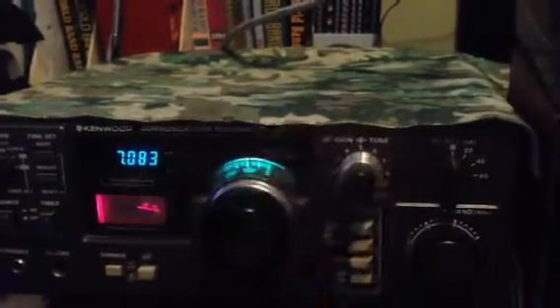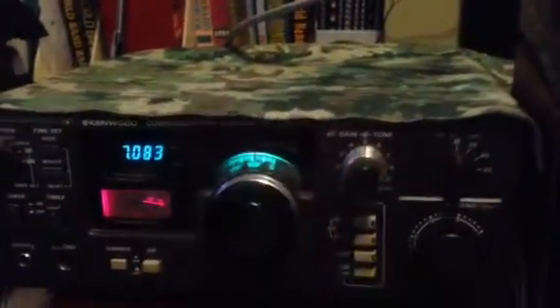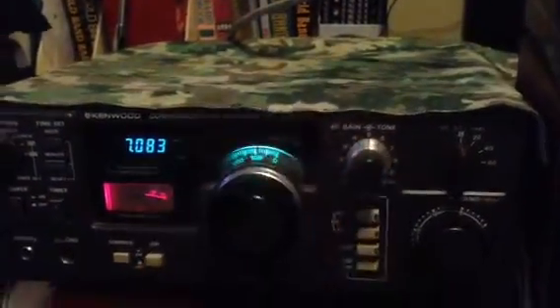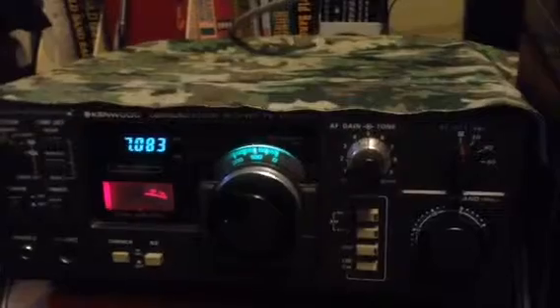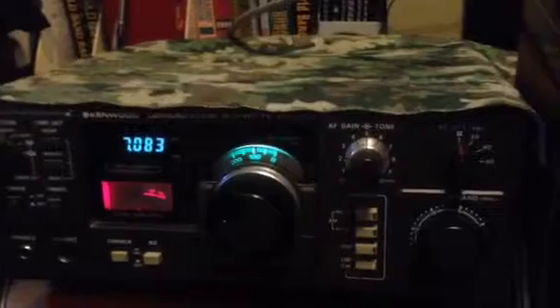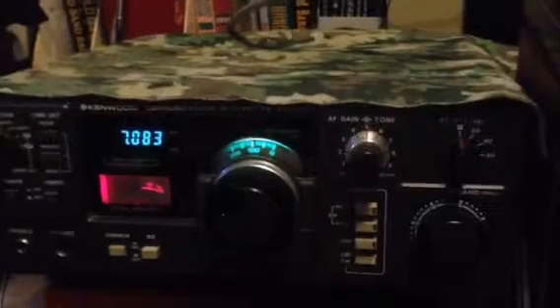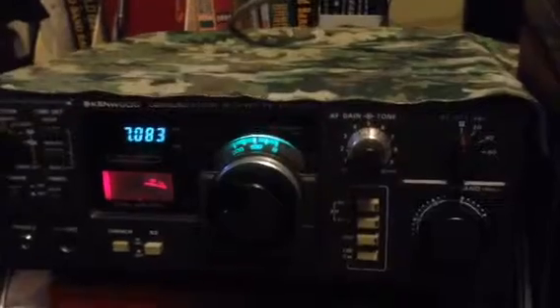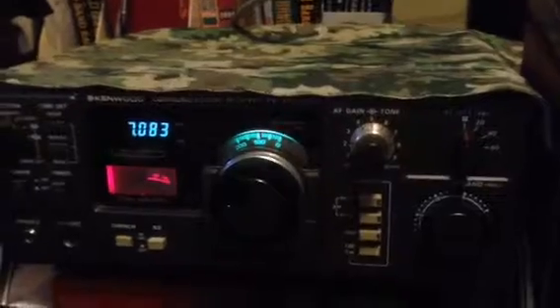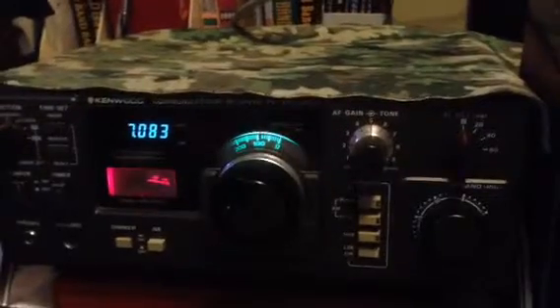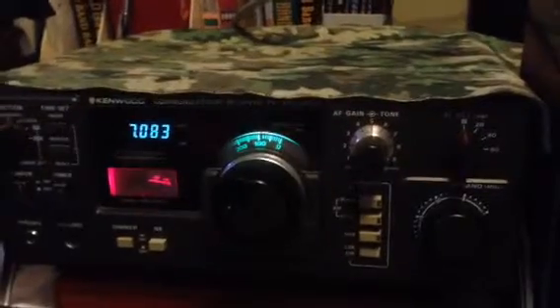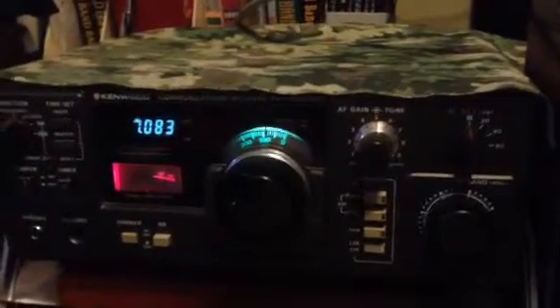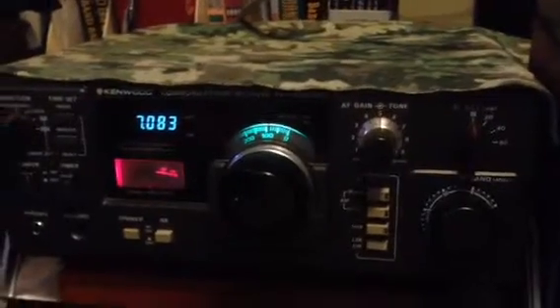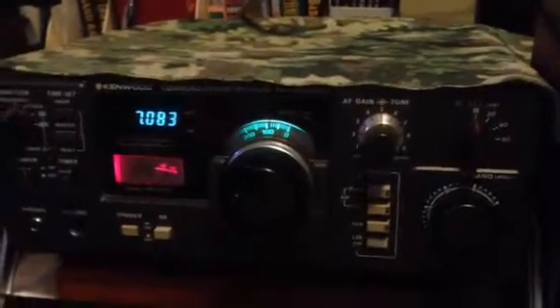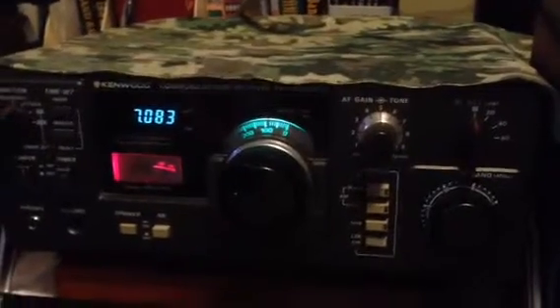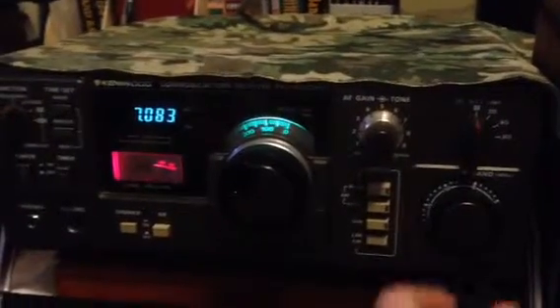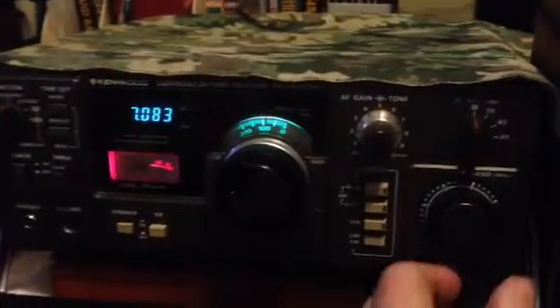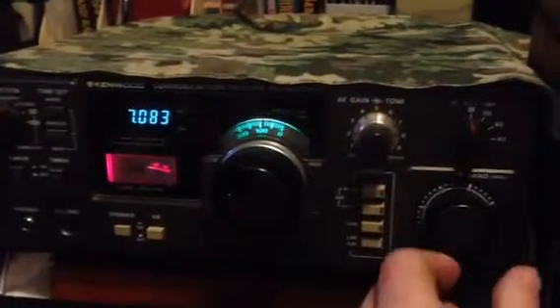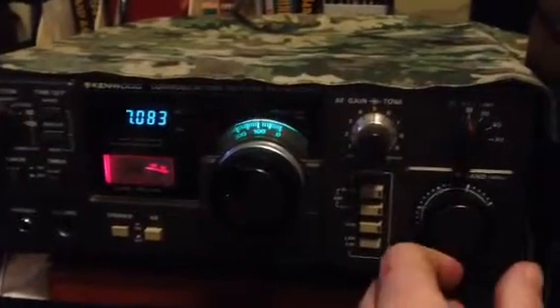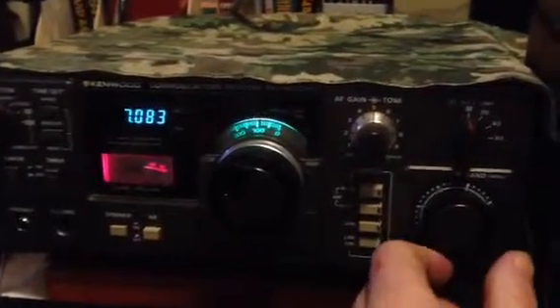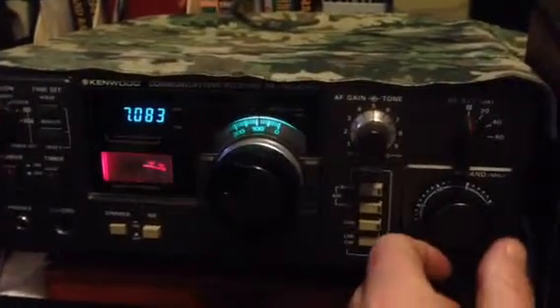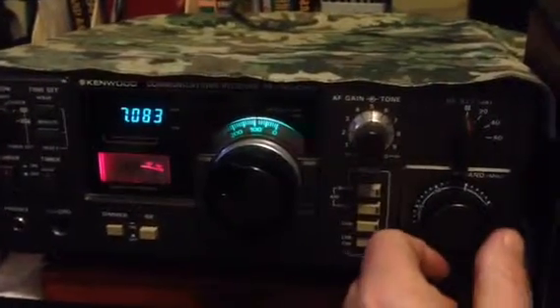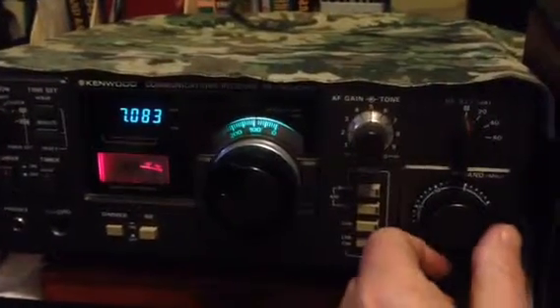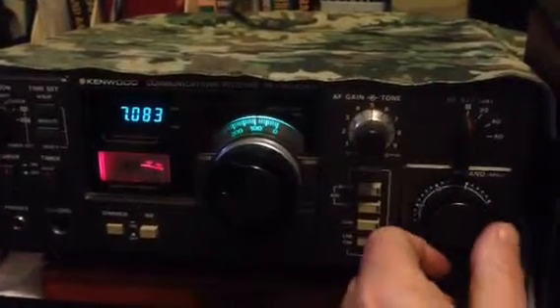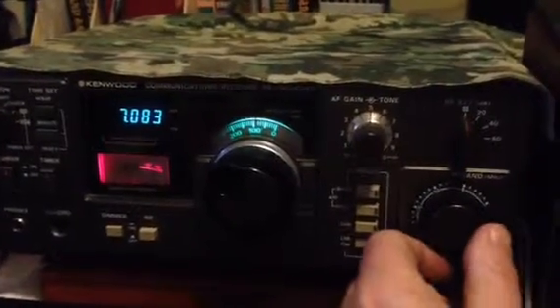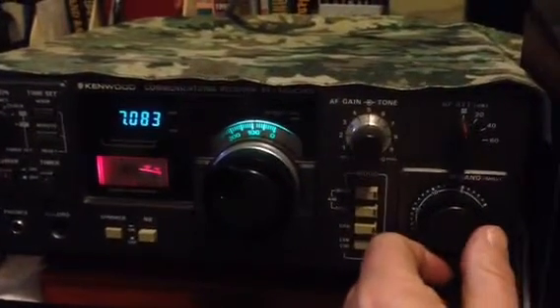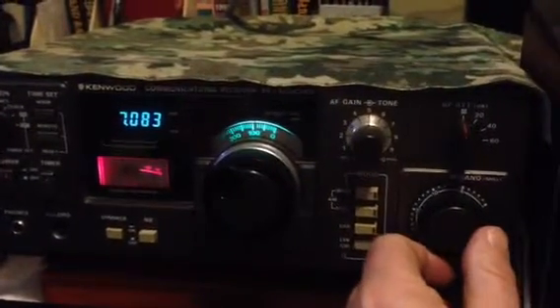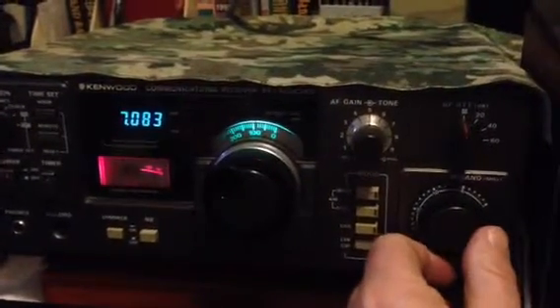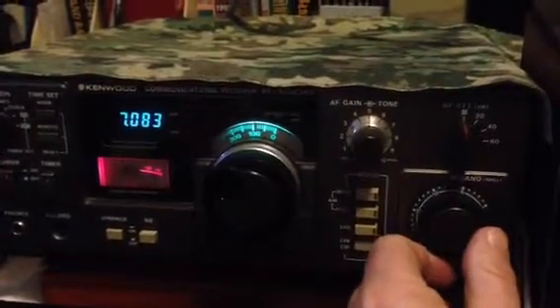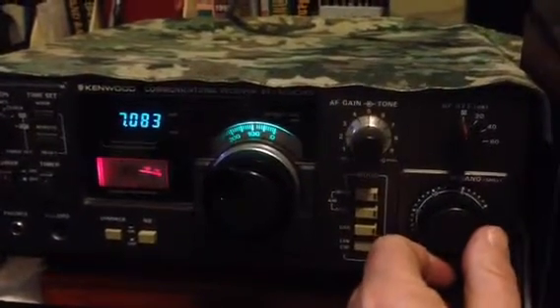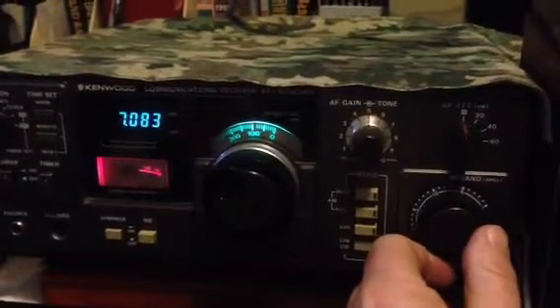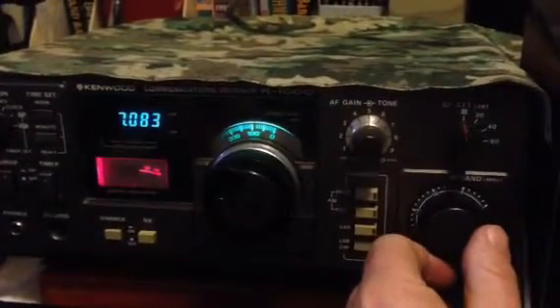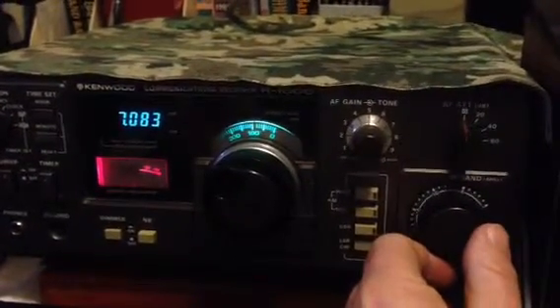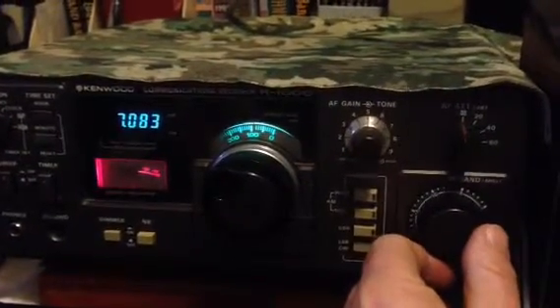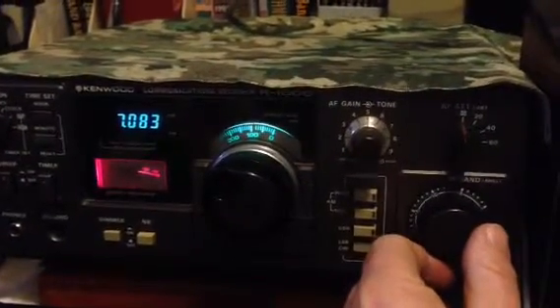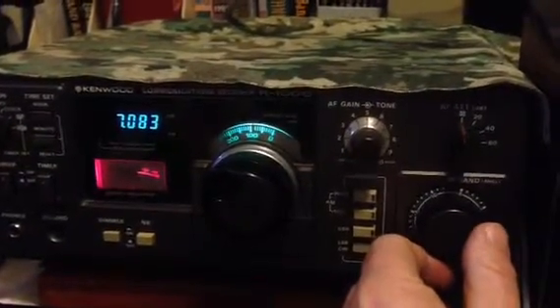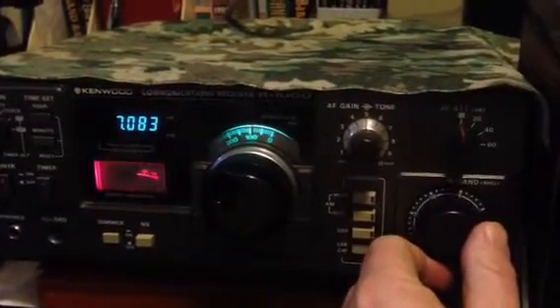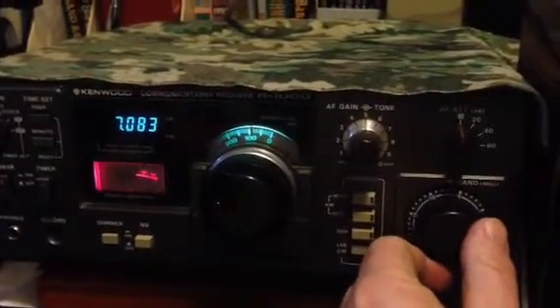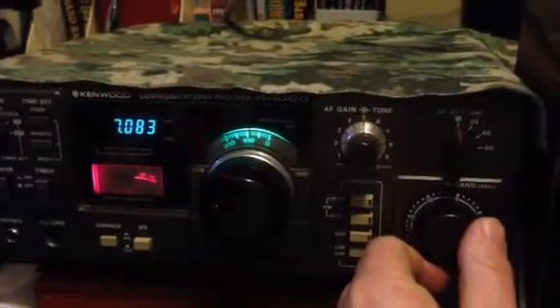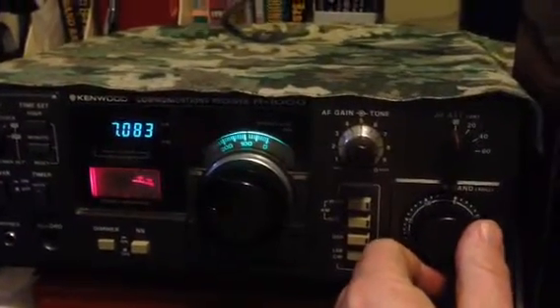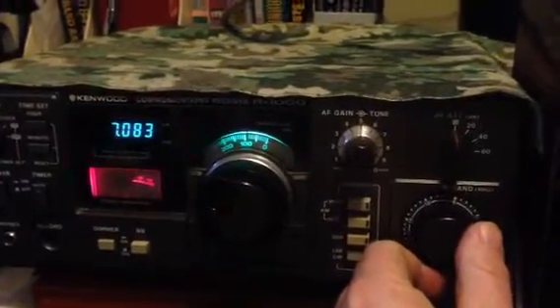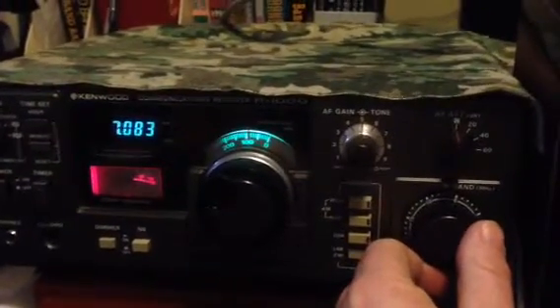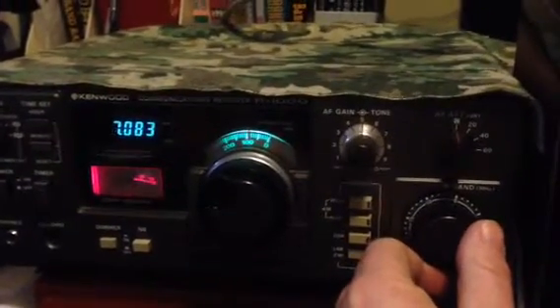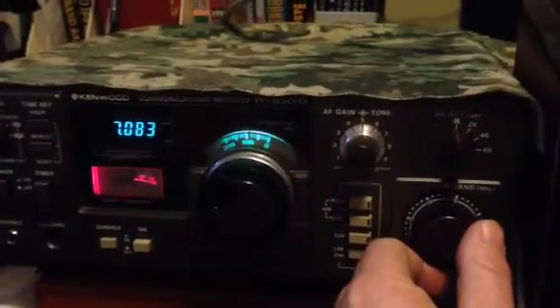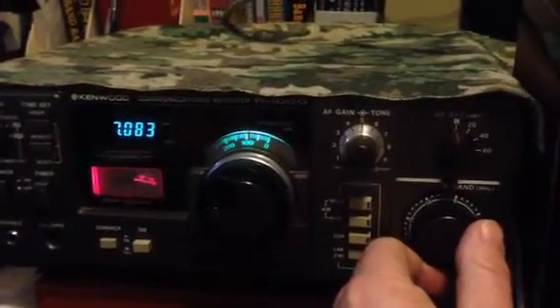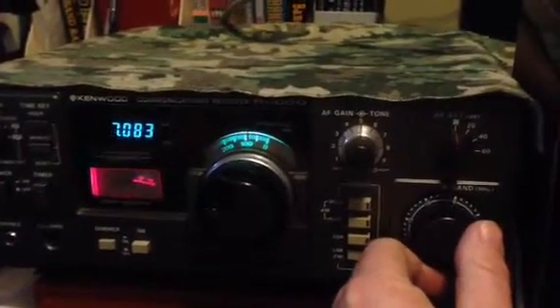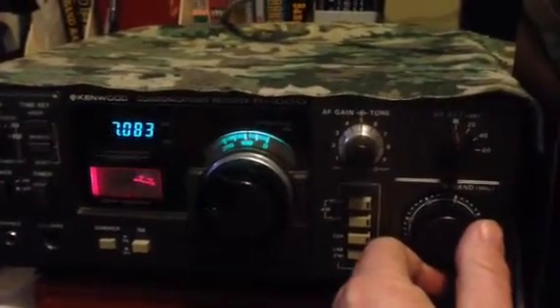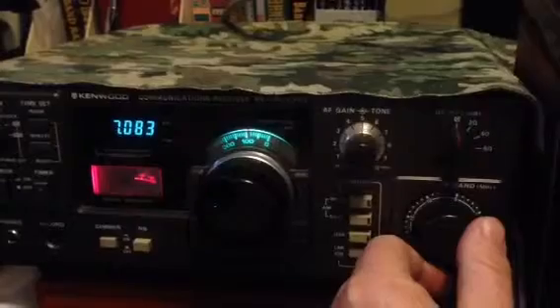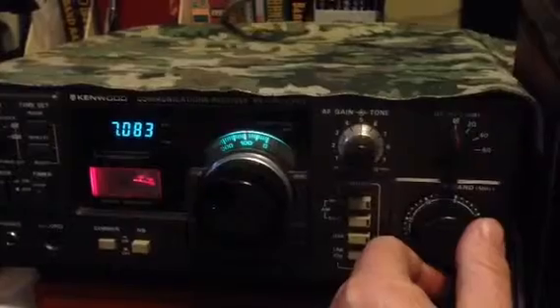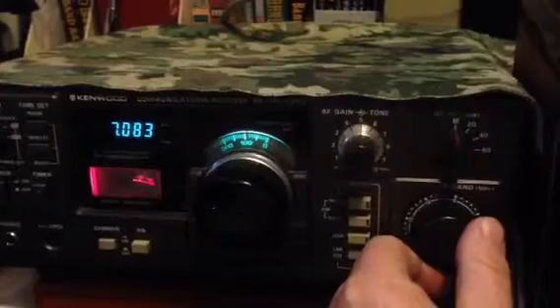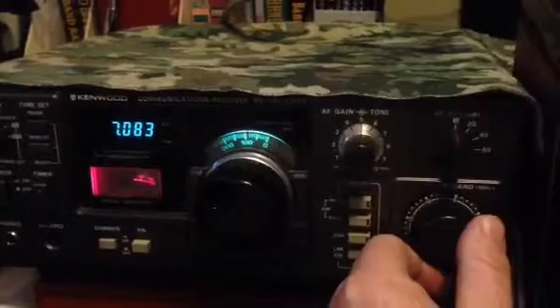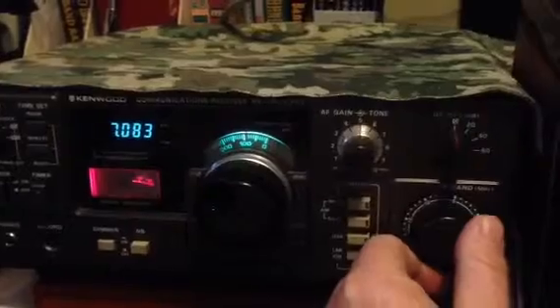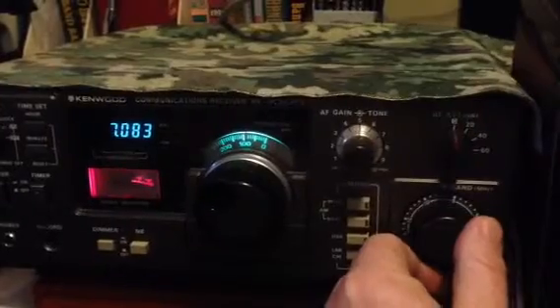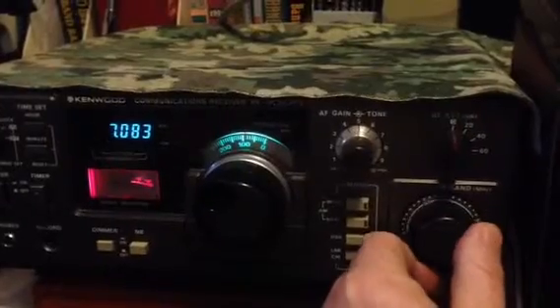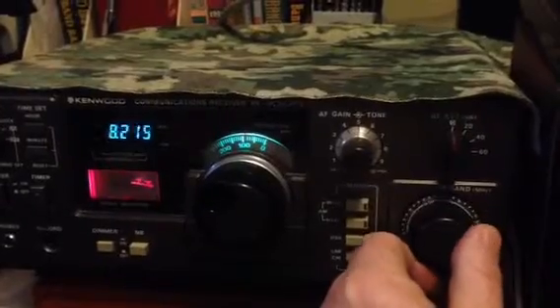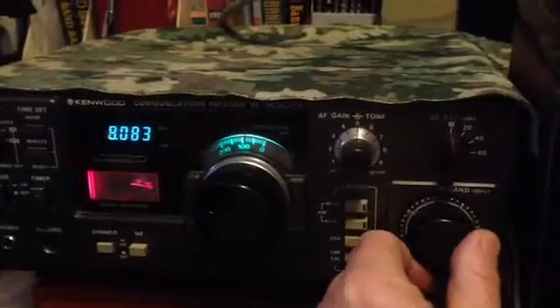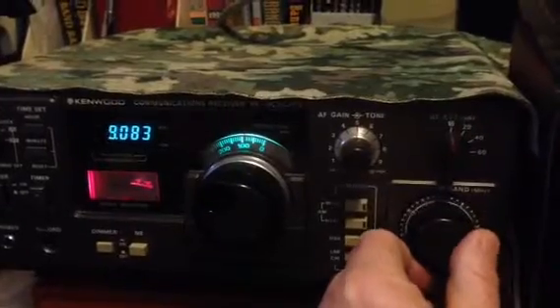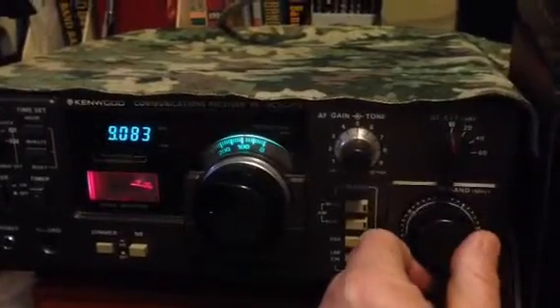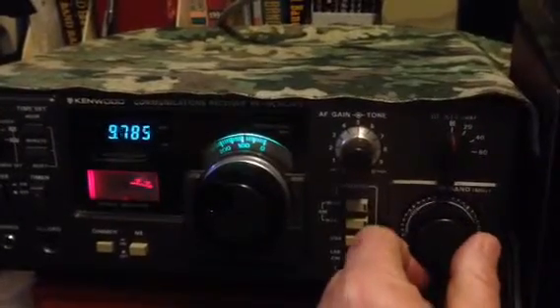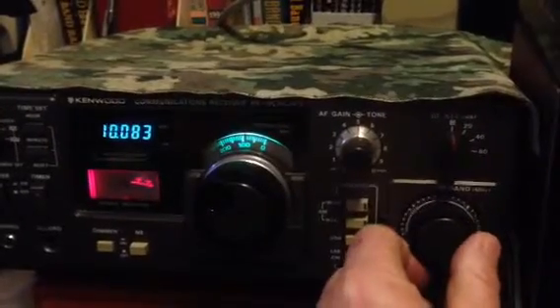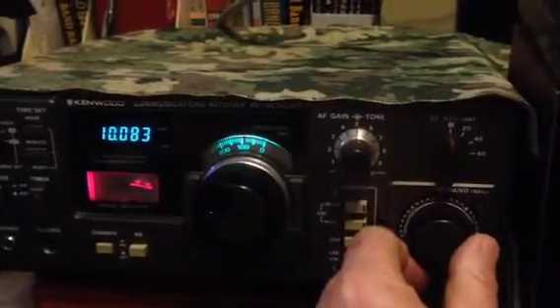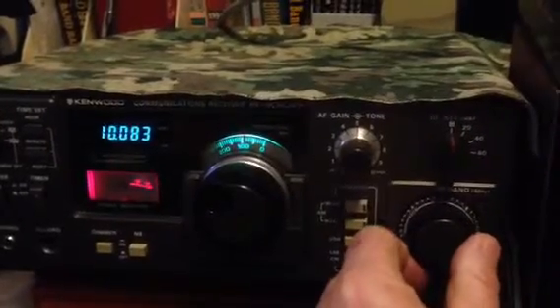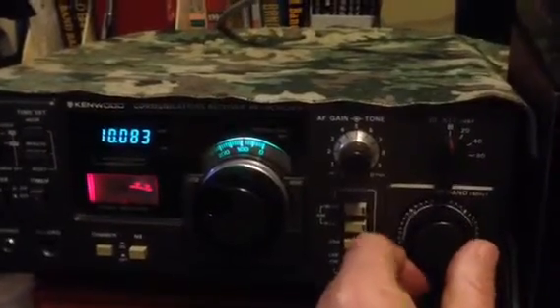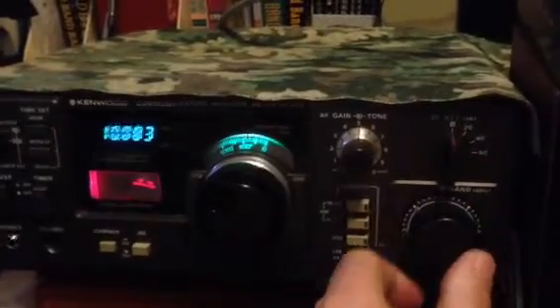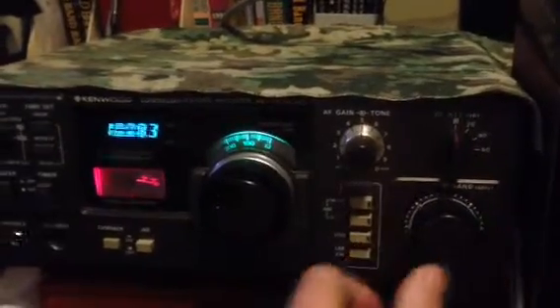Alright, let's see if it's any good anywhere else. Let's try WWV on 10.